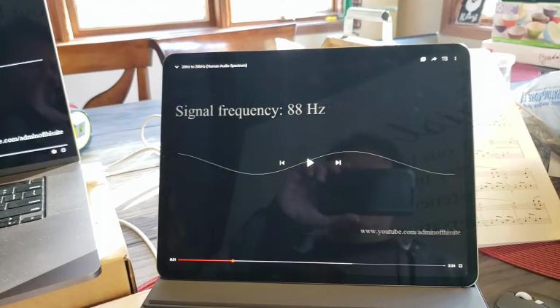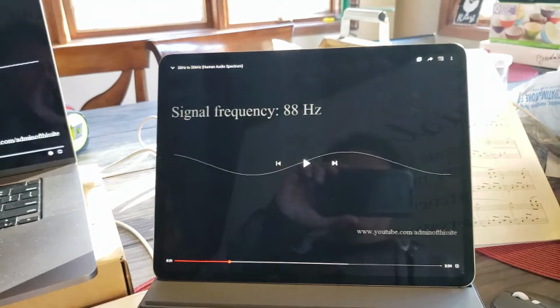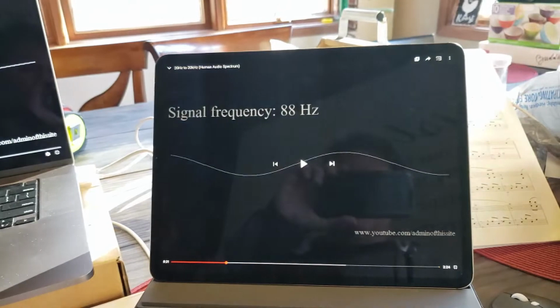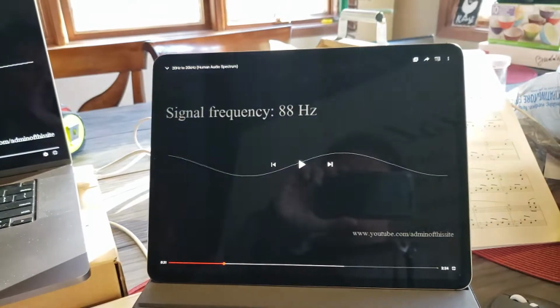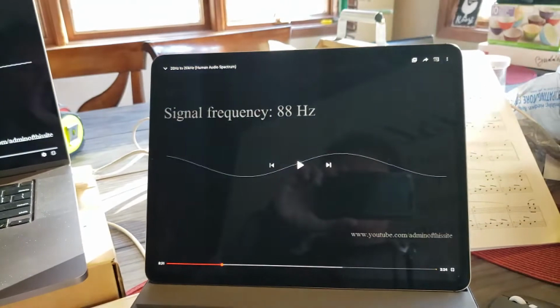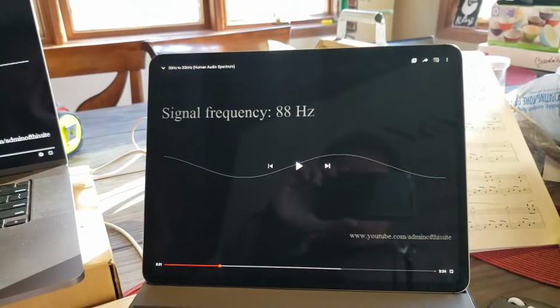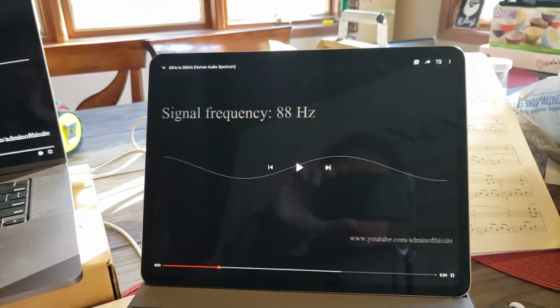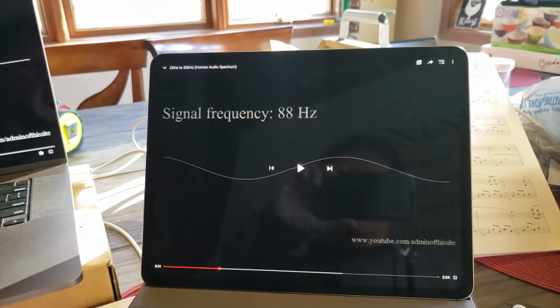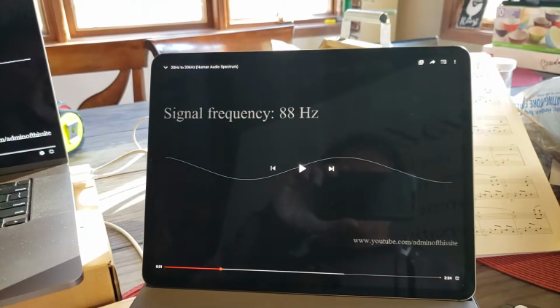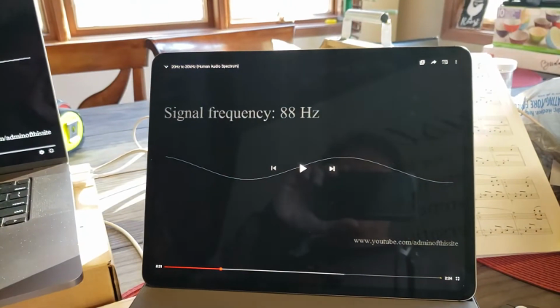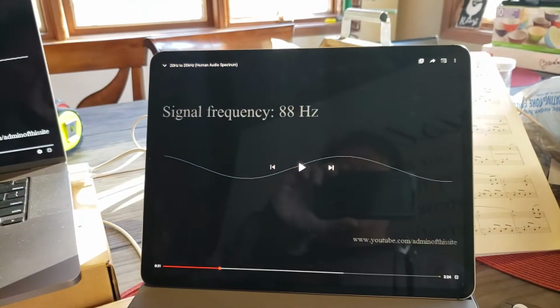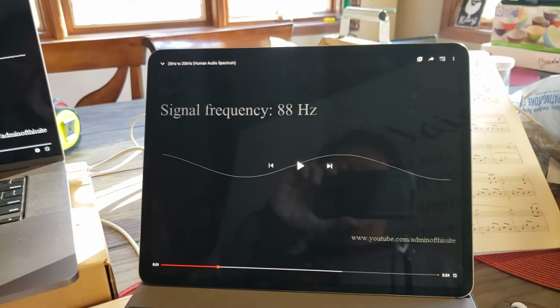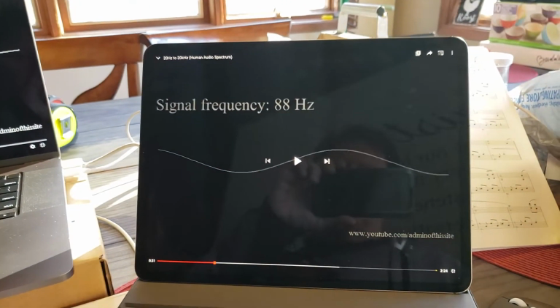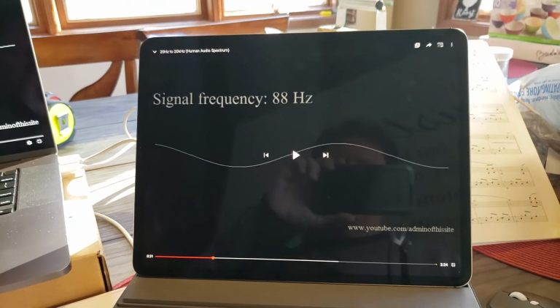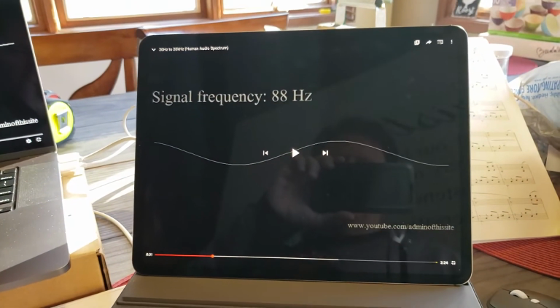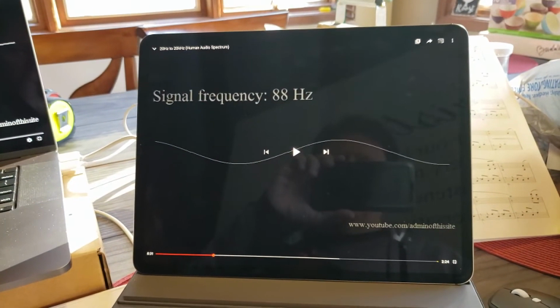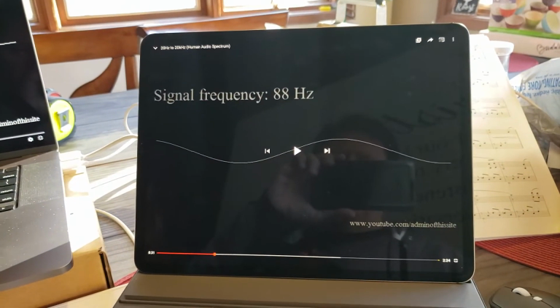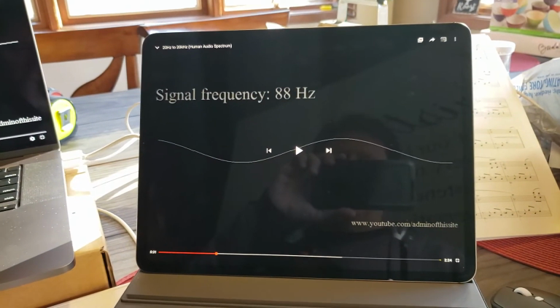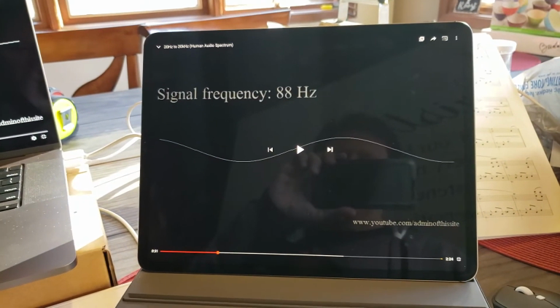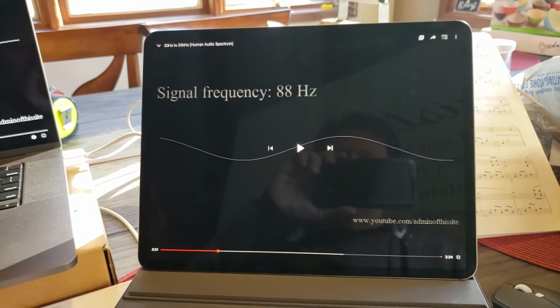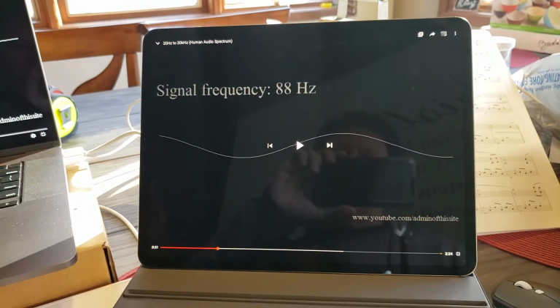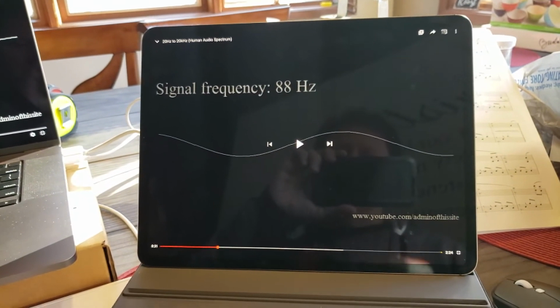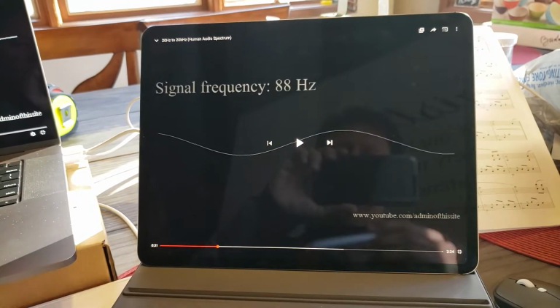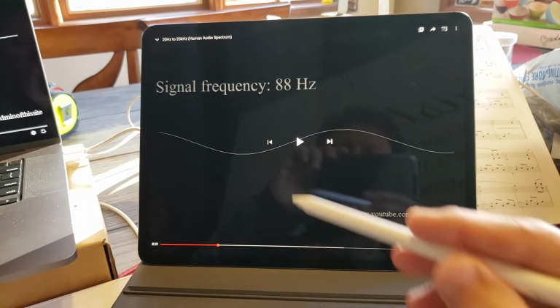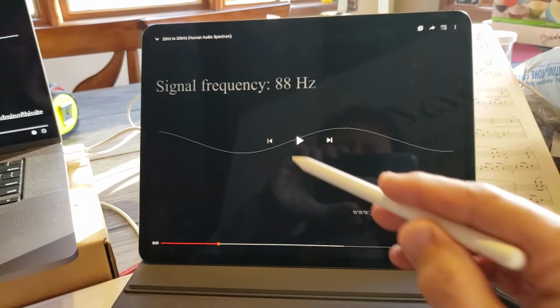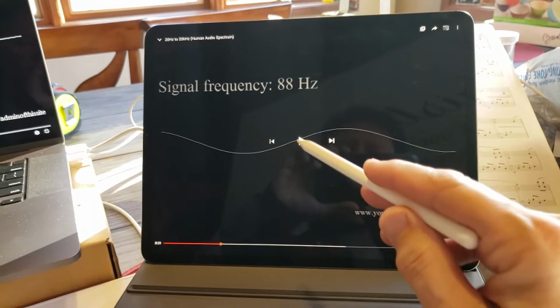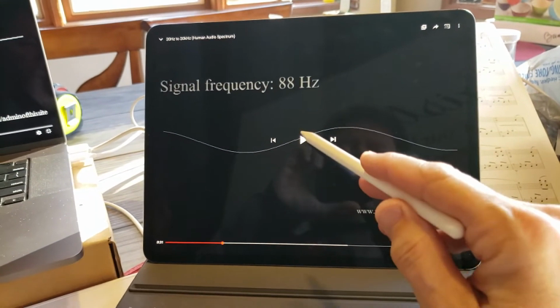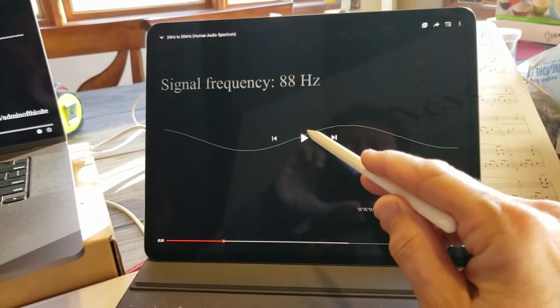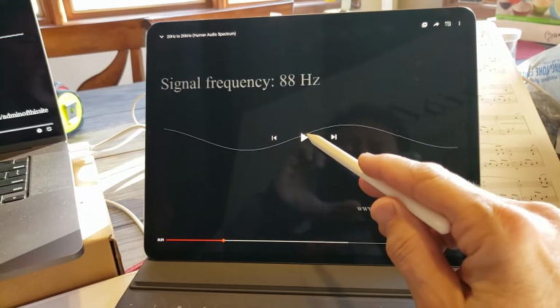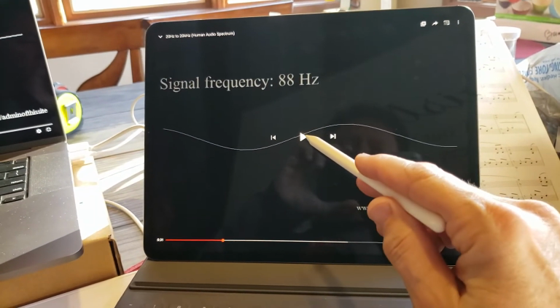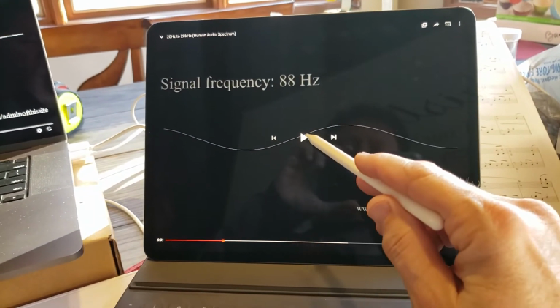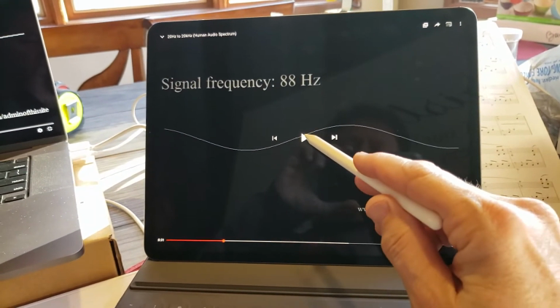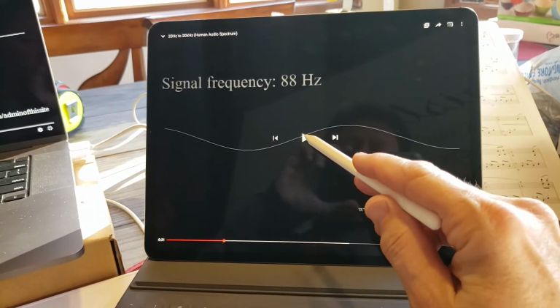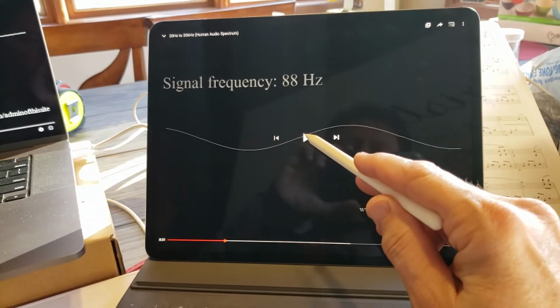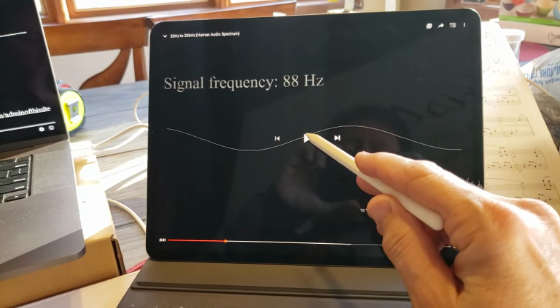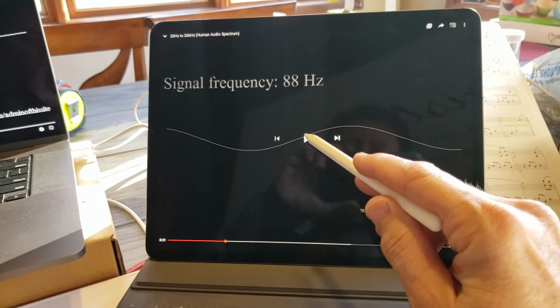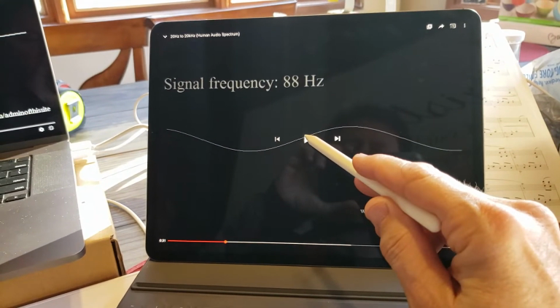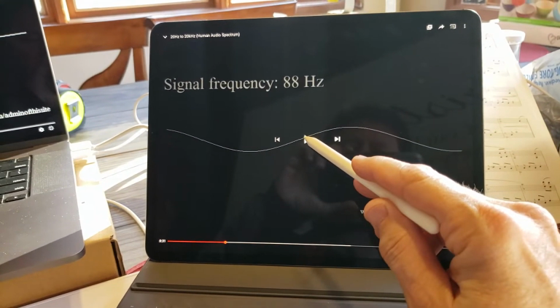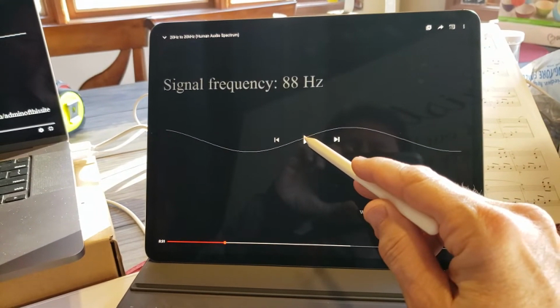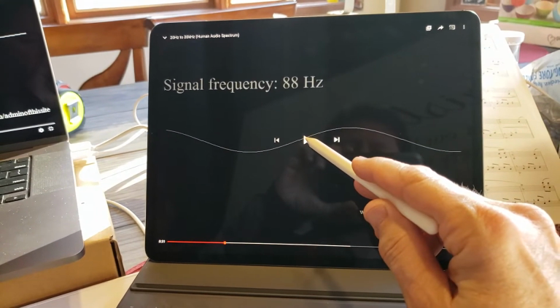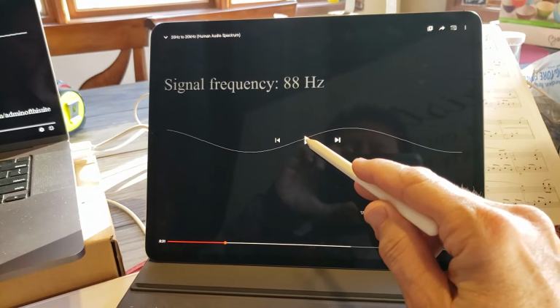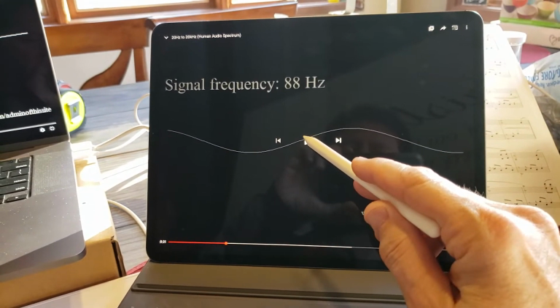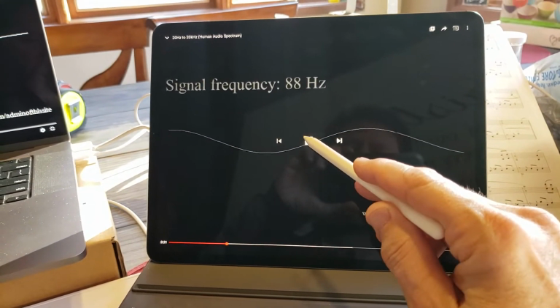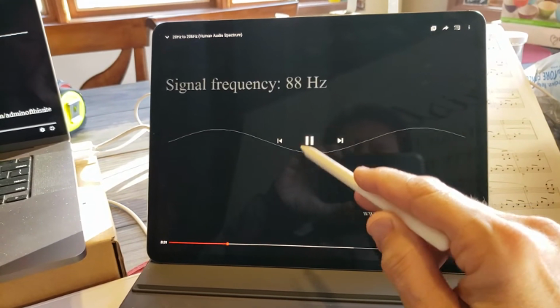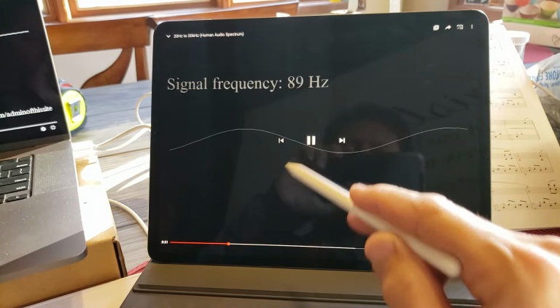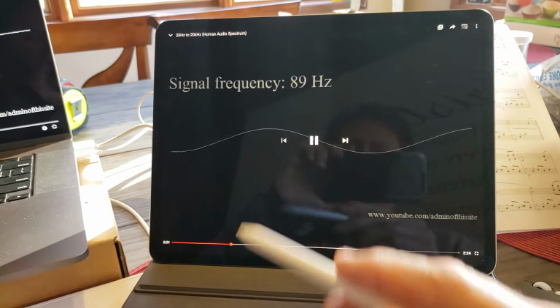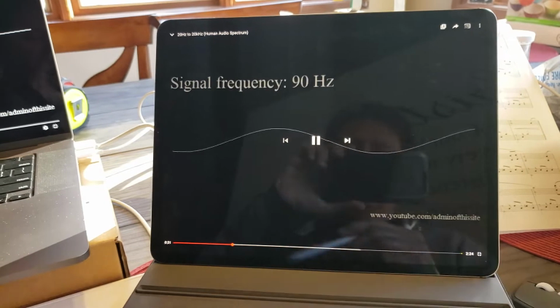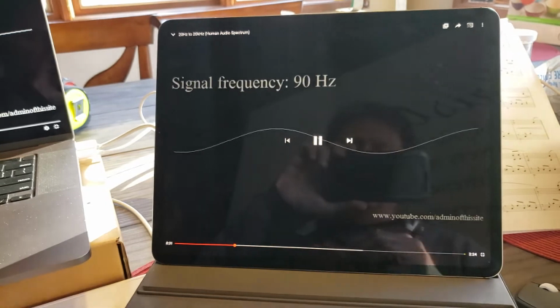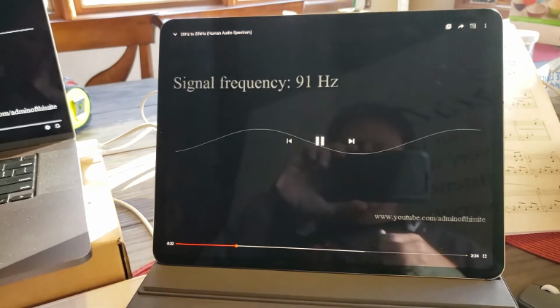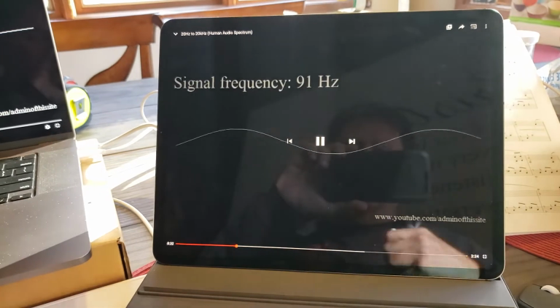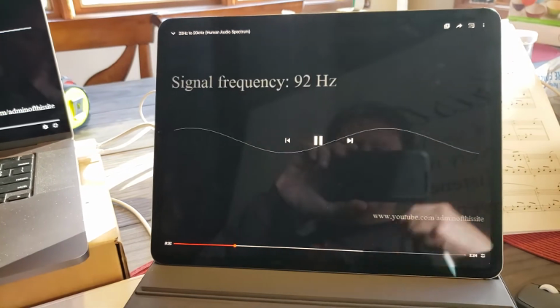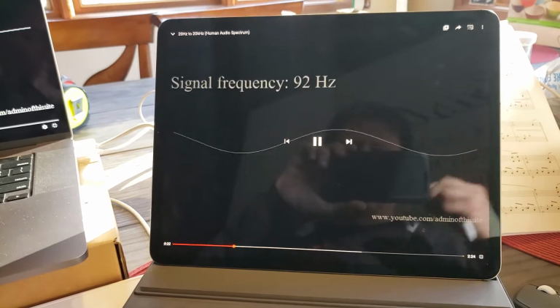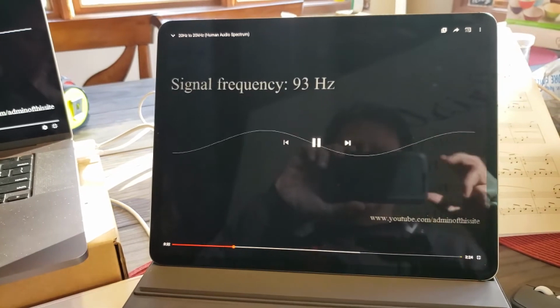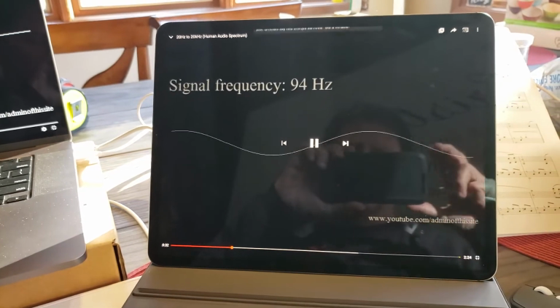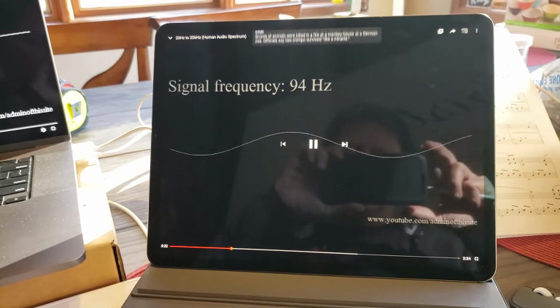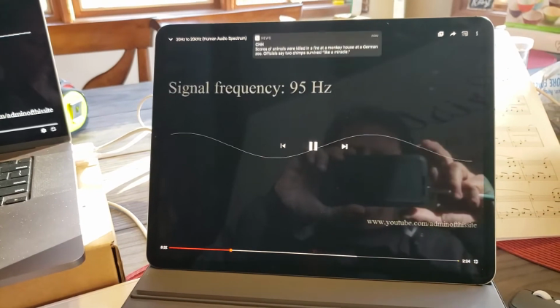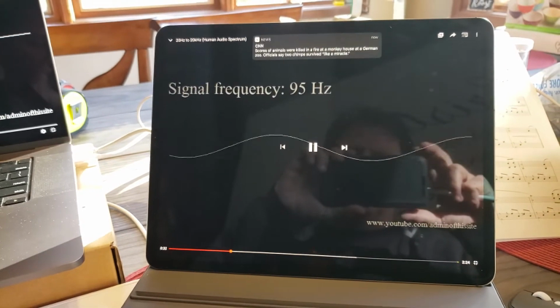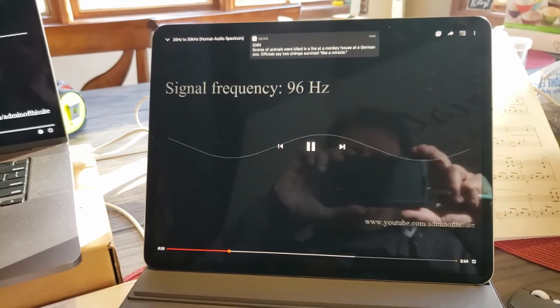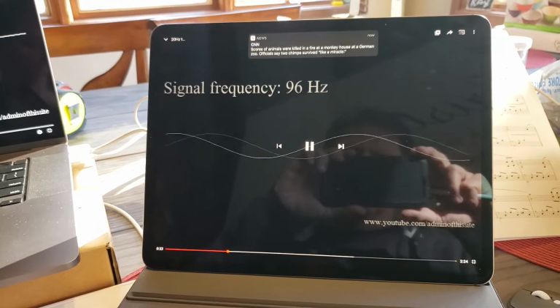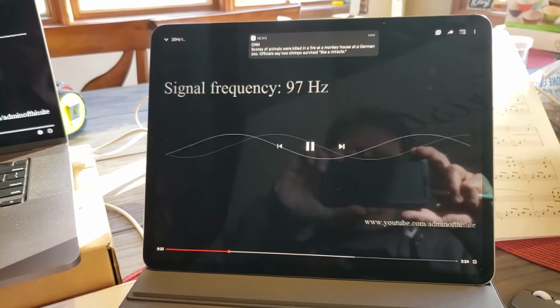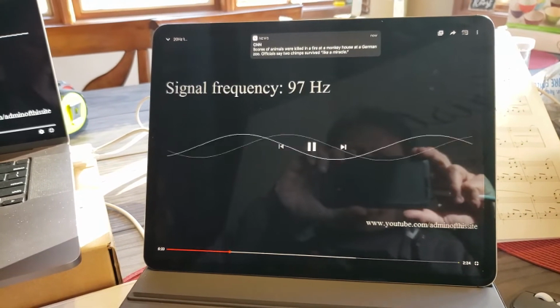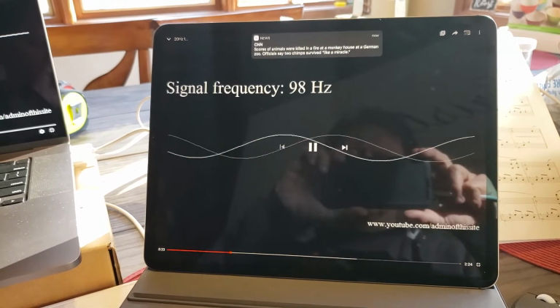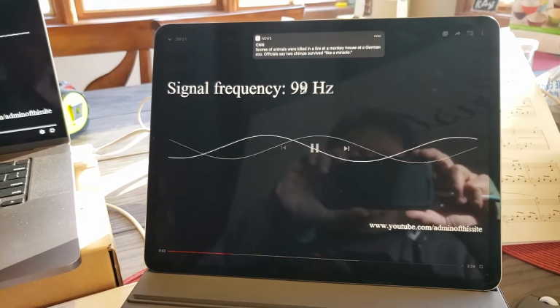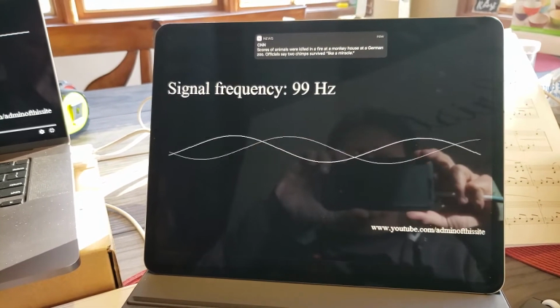I'm going to play a simple frequency sweep clip from YouTube. It has zero popping or crackling in it, as you can tell.